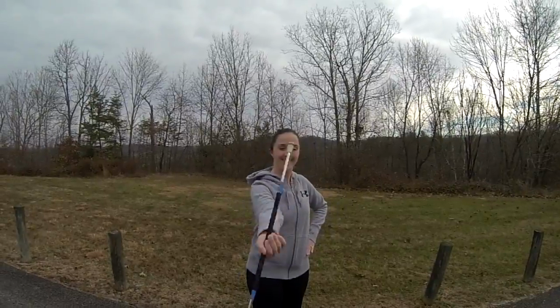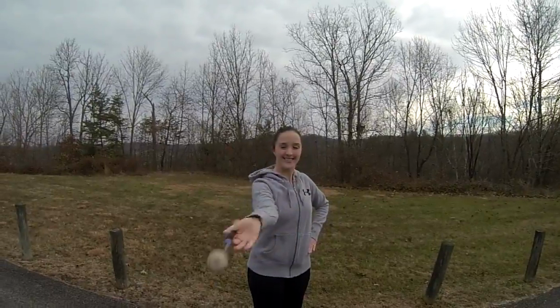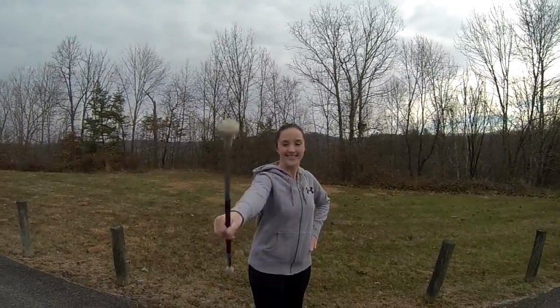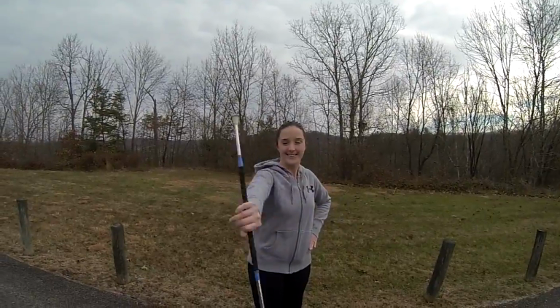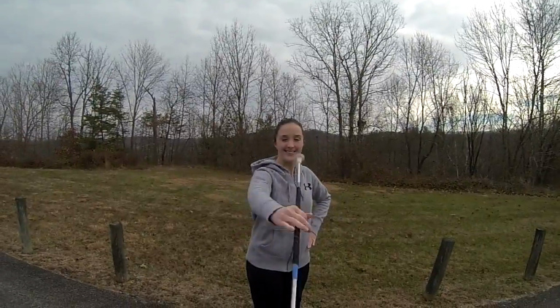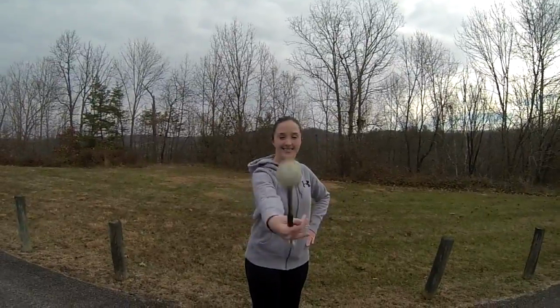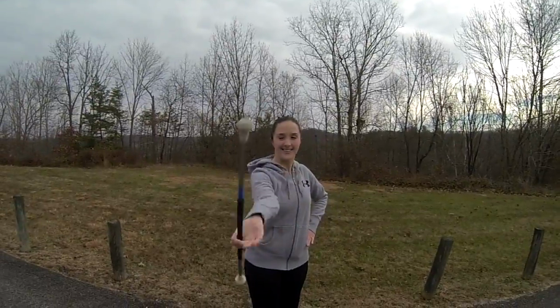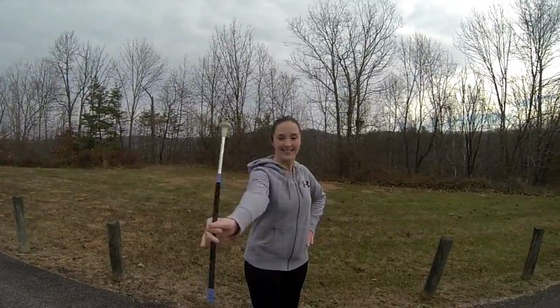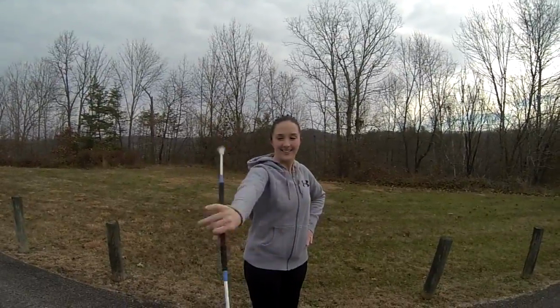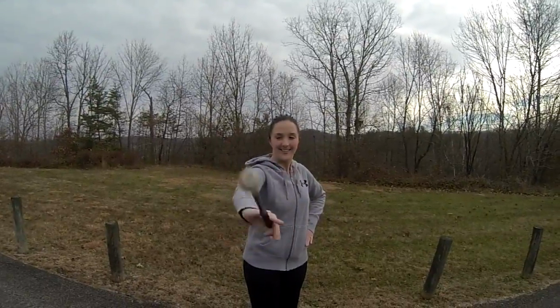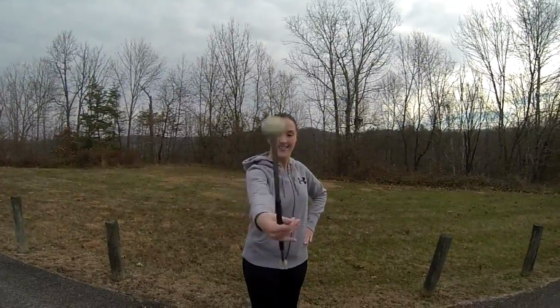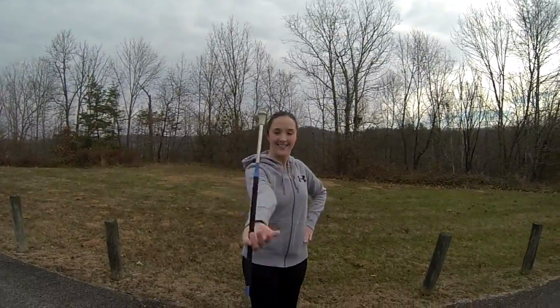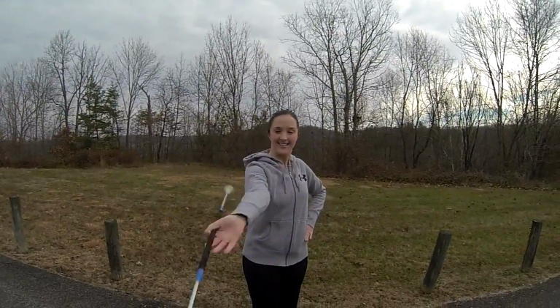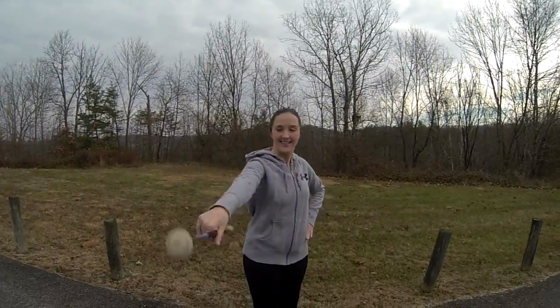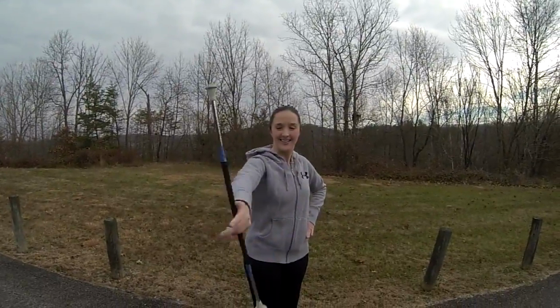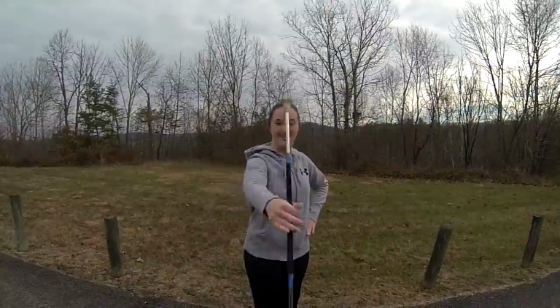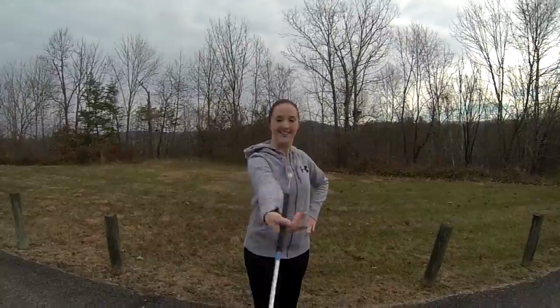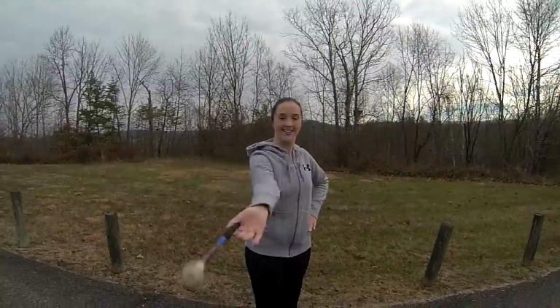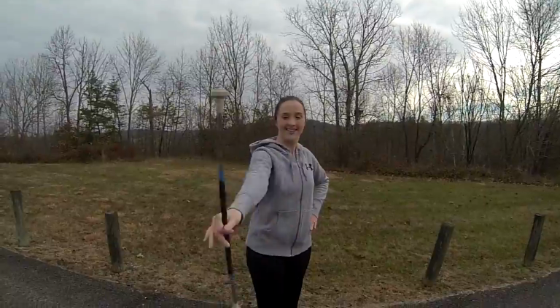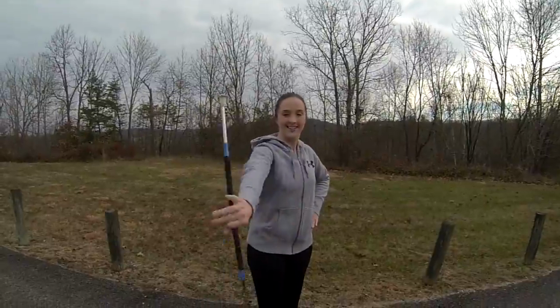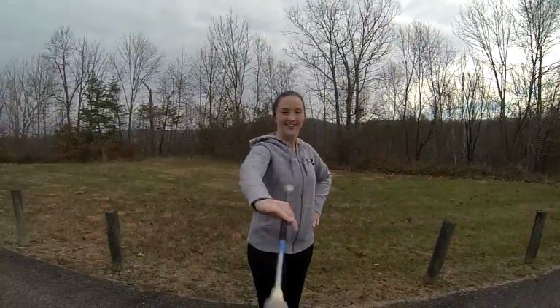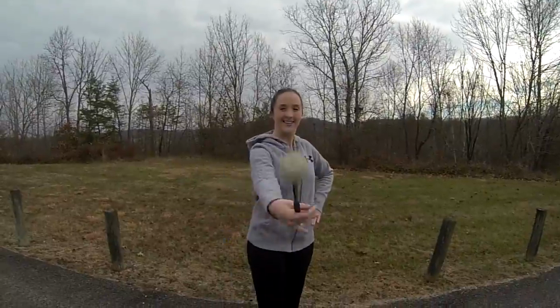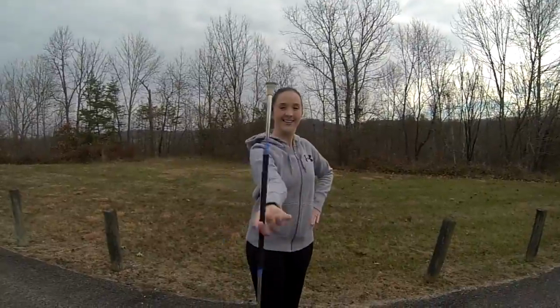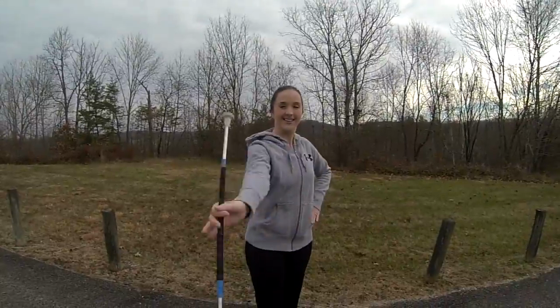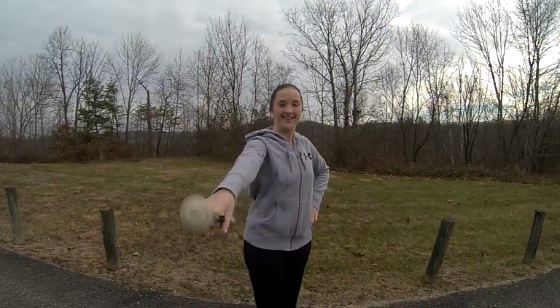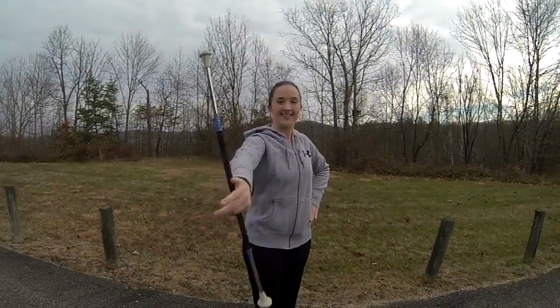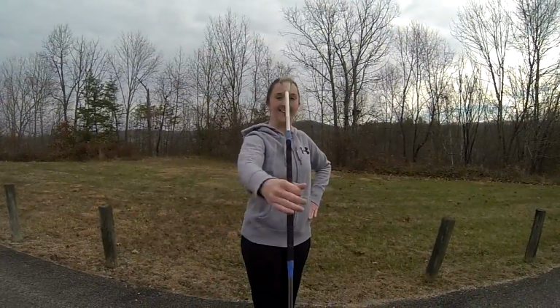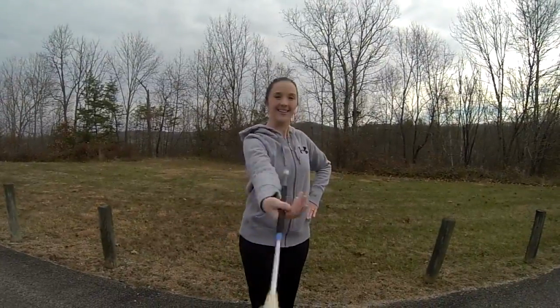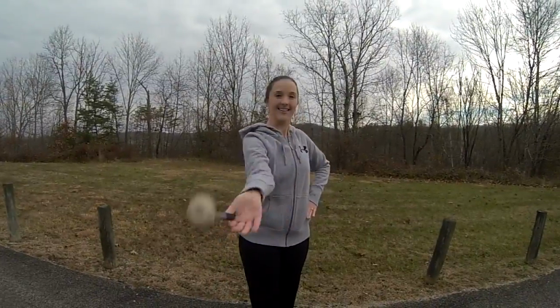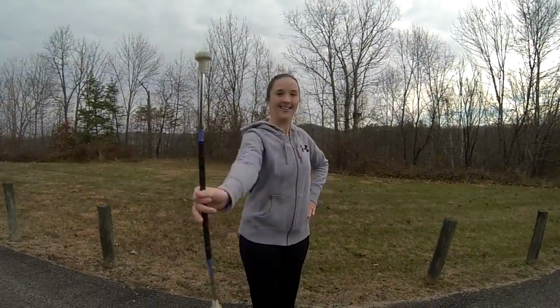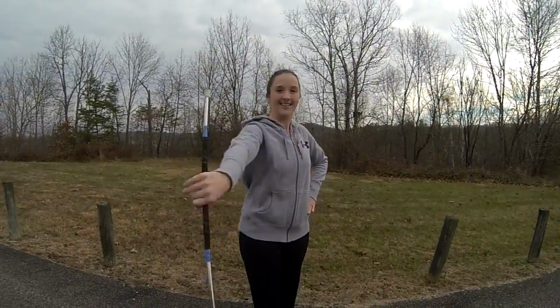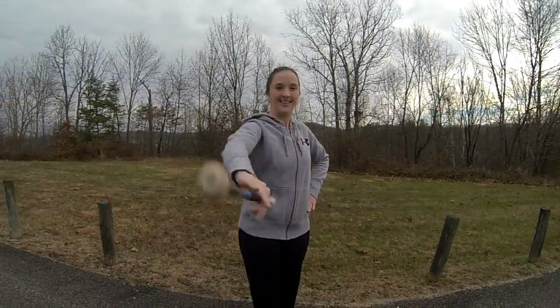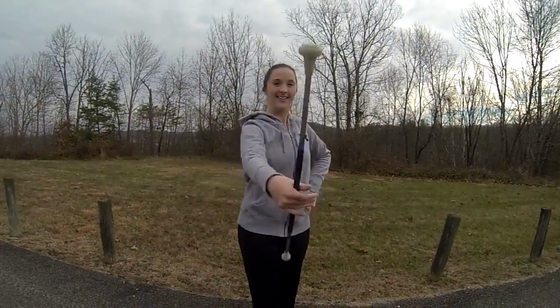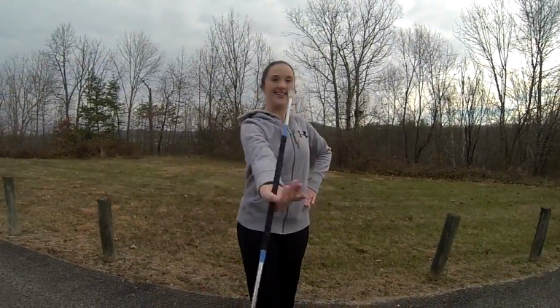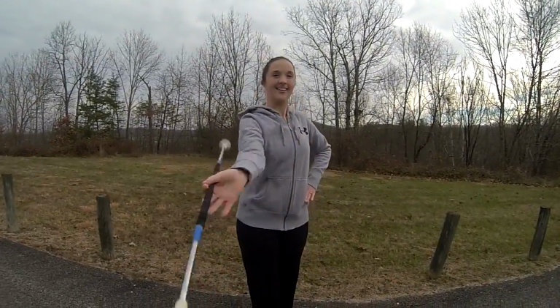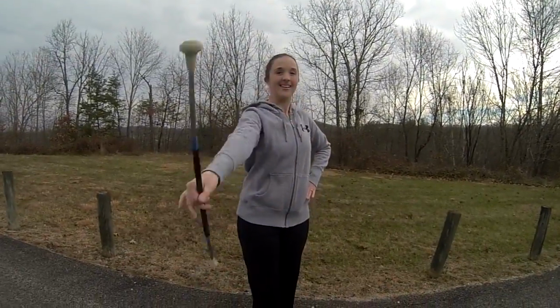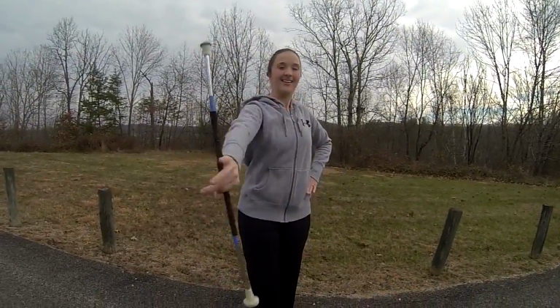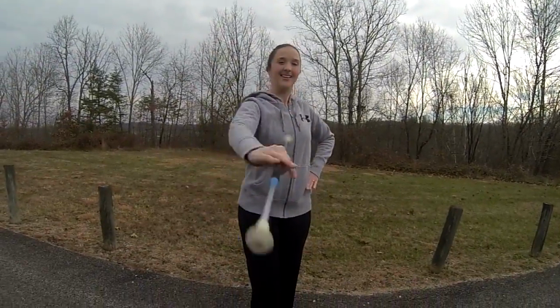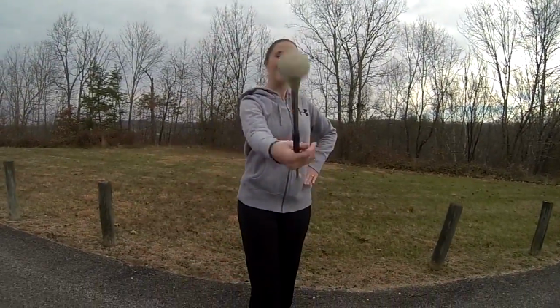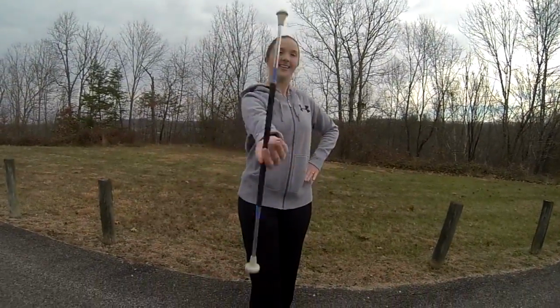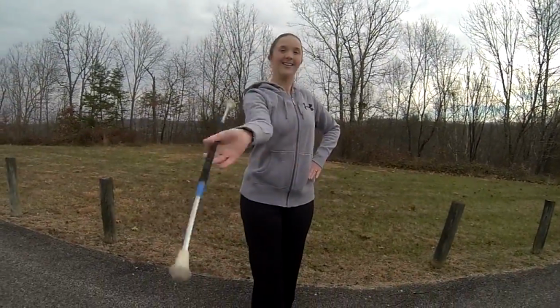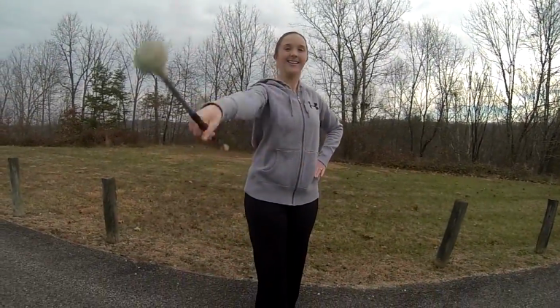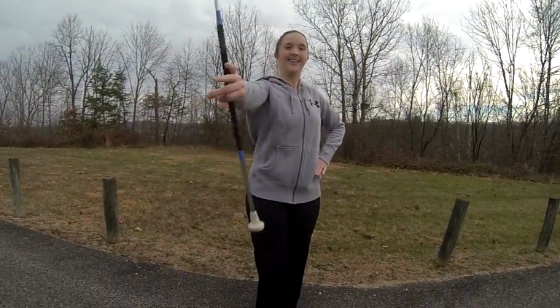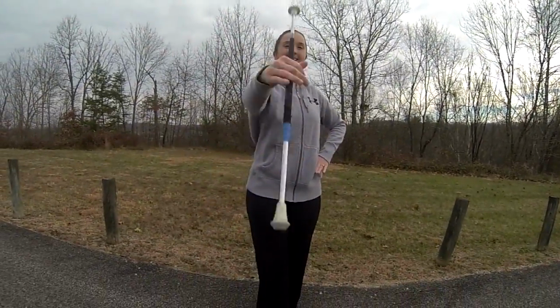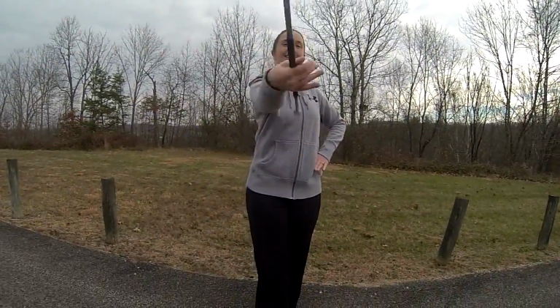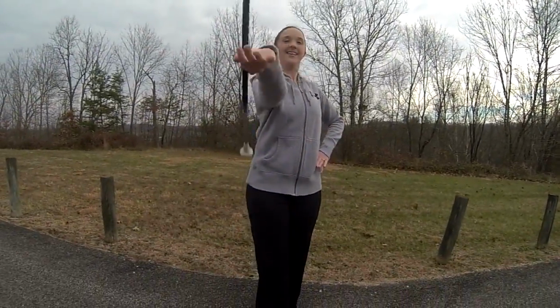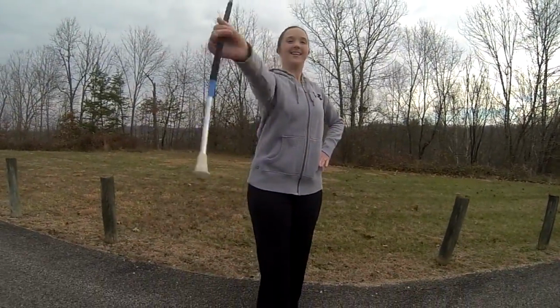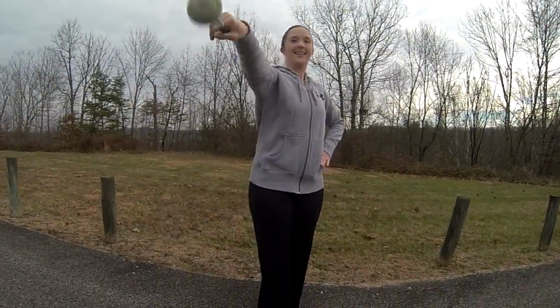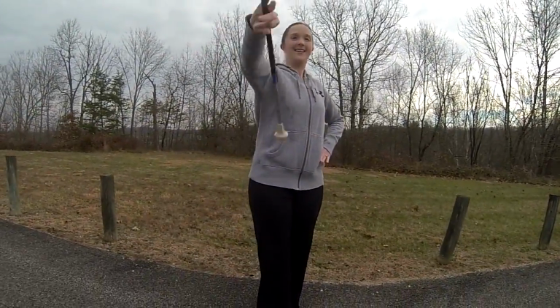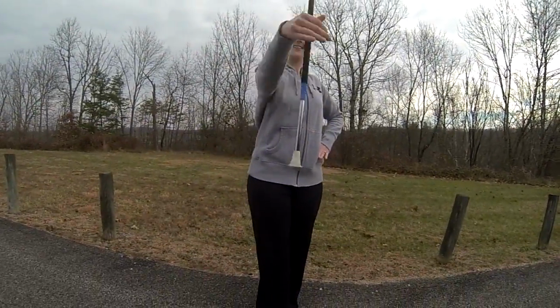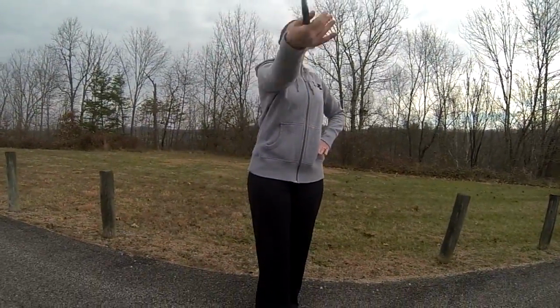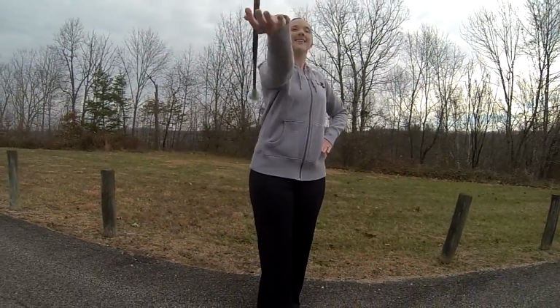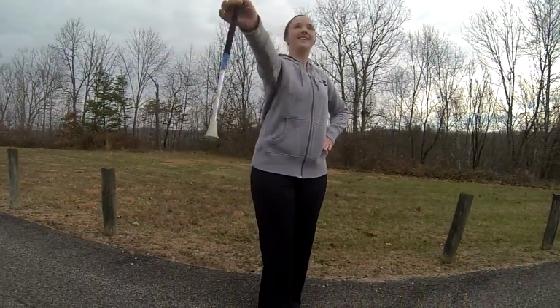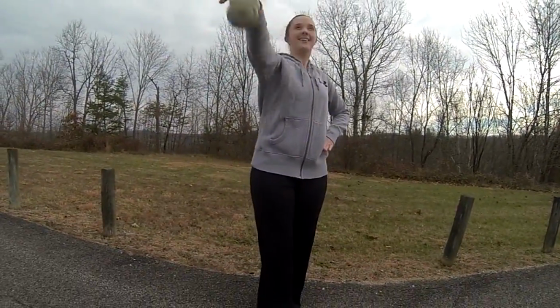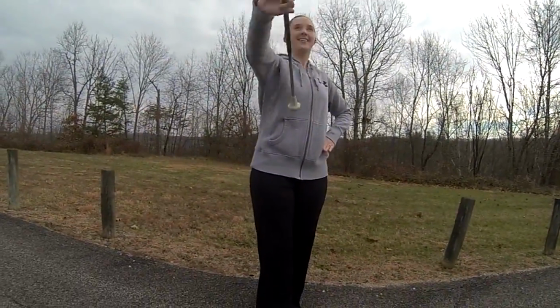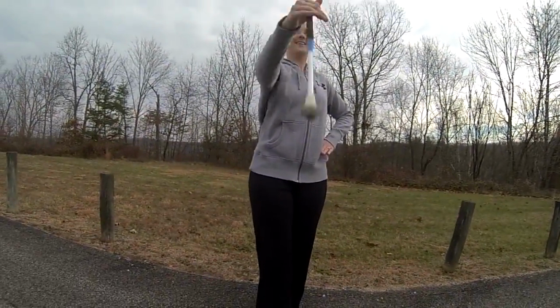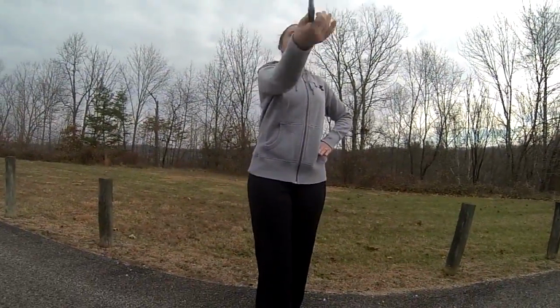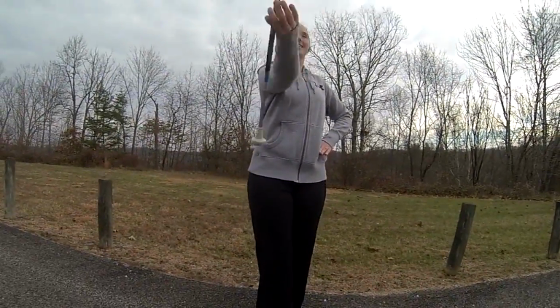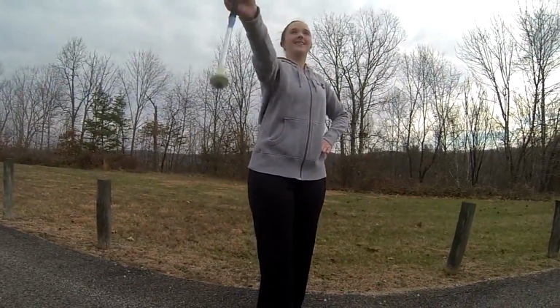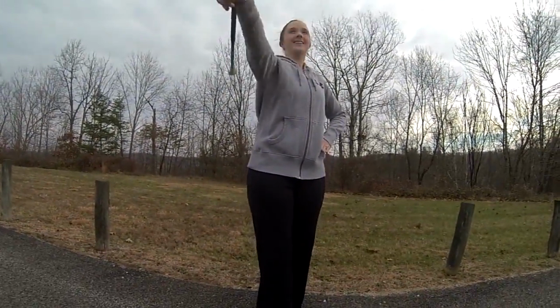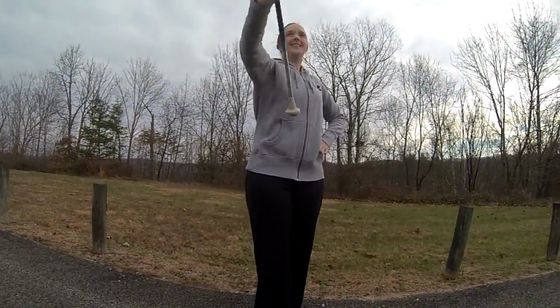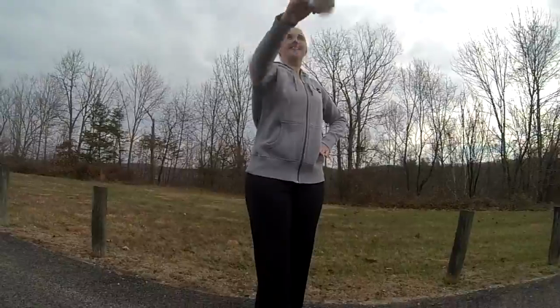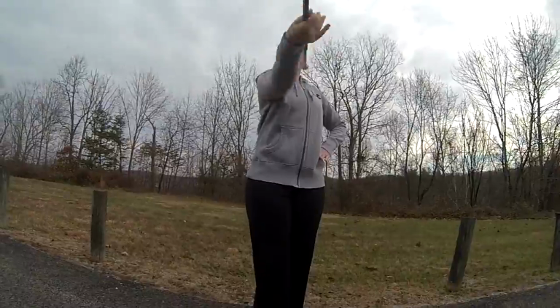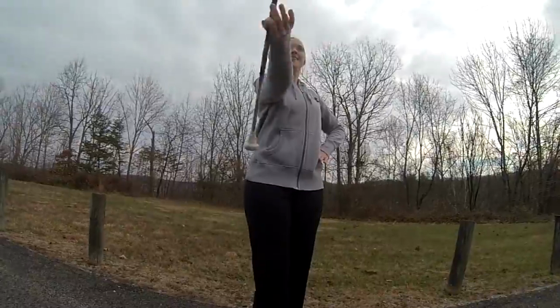The figure eight requires a lot of wrist flexibility, but with practice it will begin to look a lot smoother, like mine.